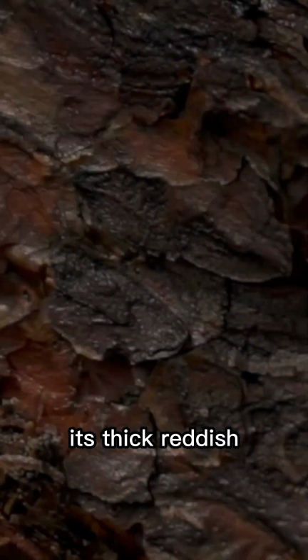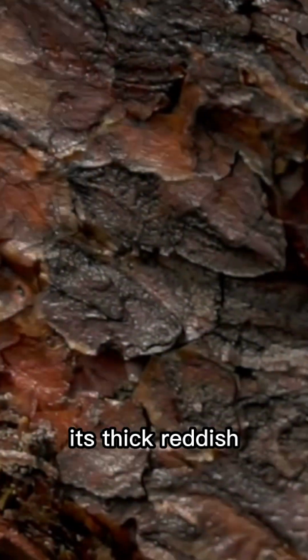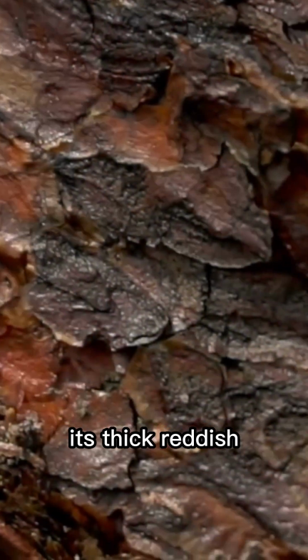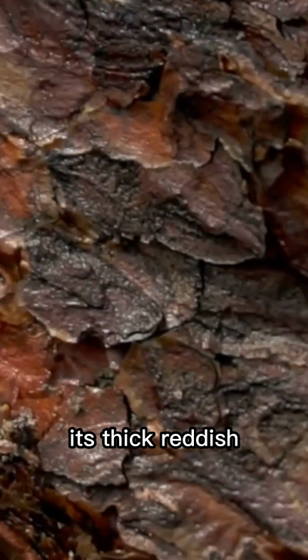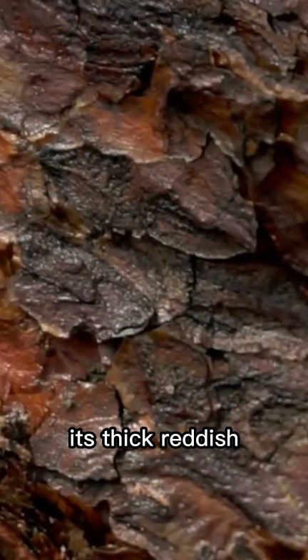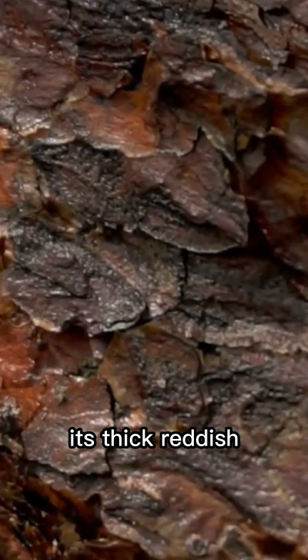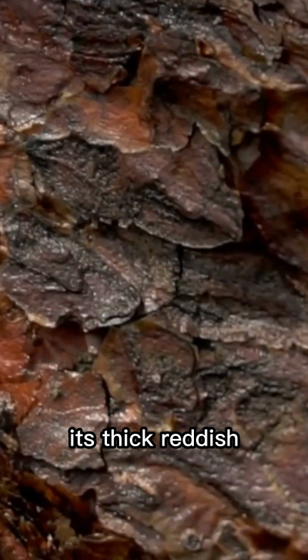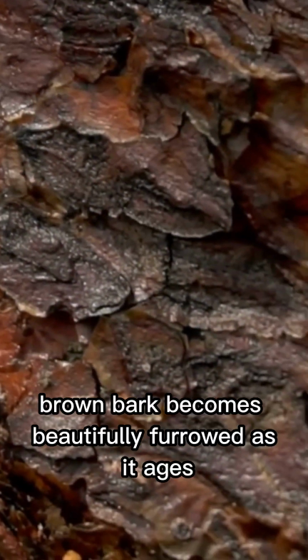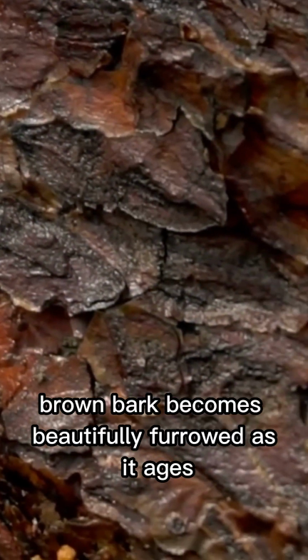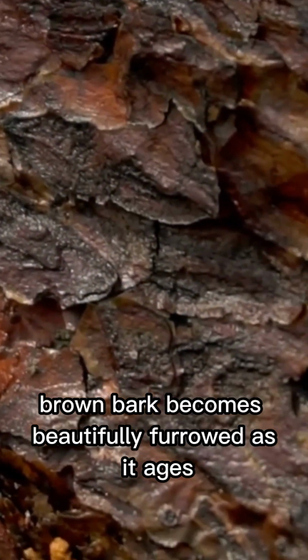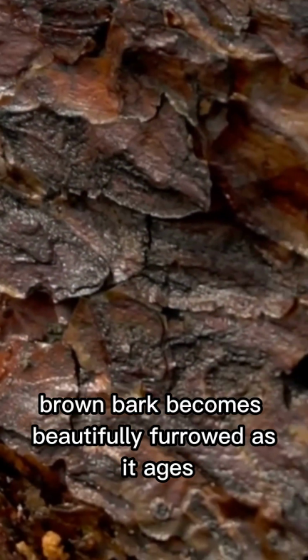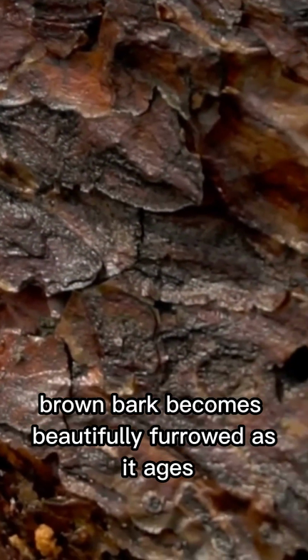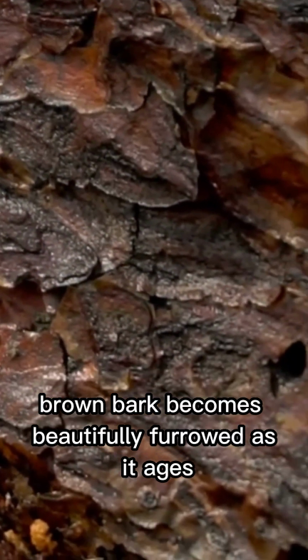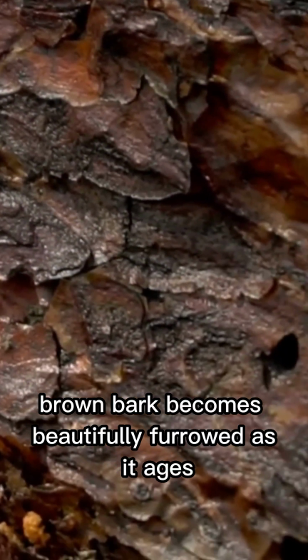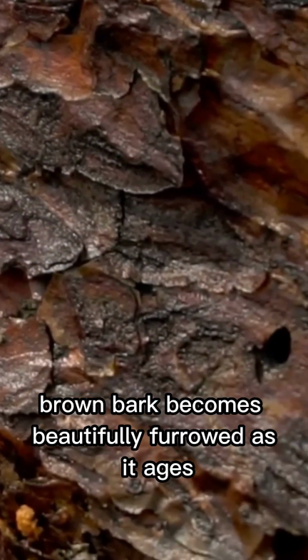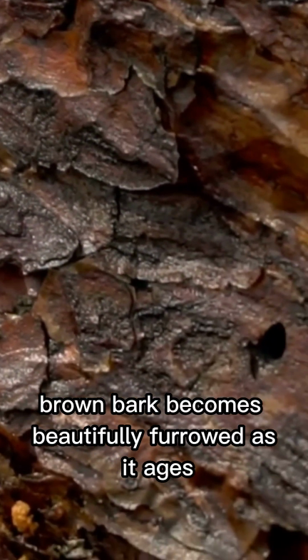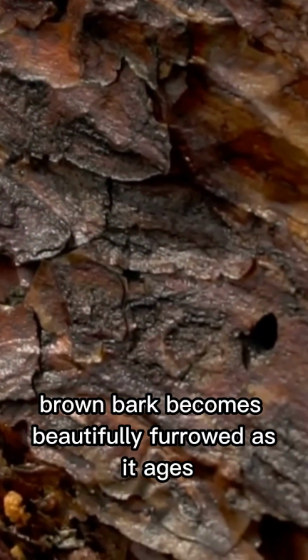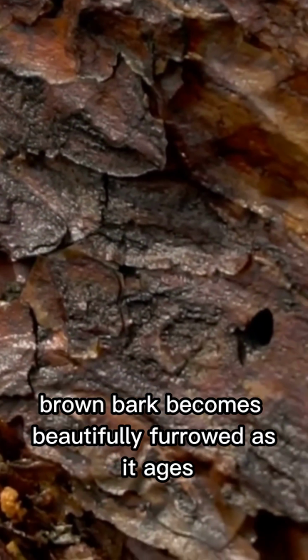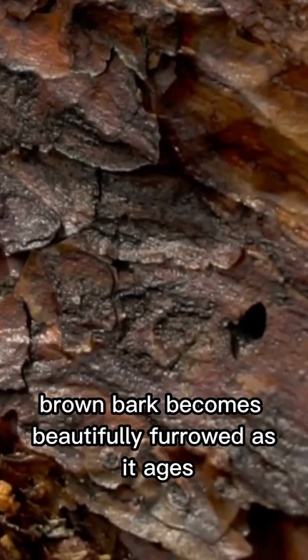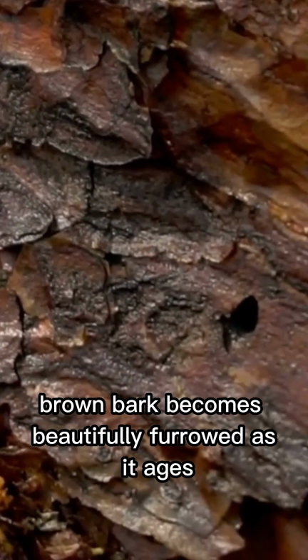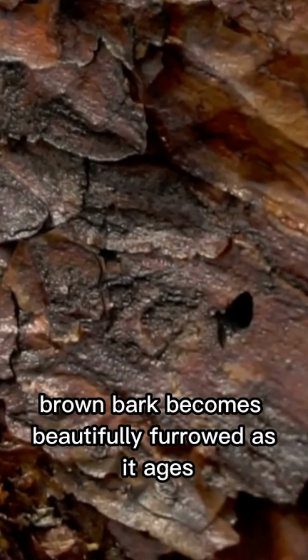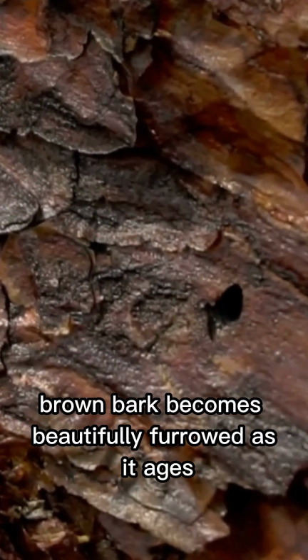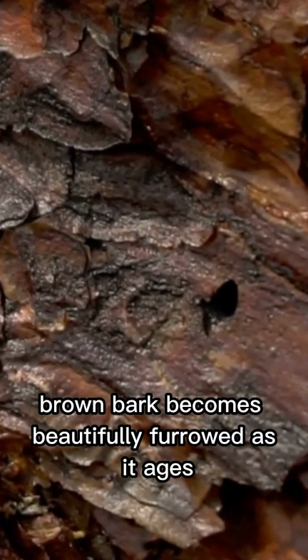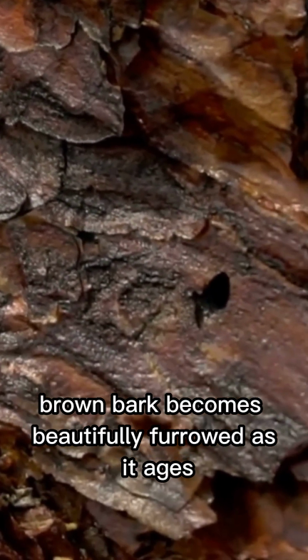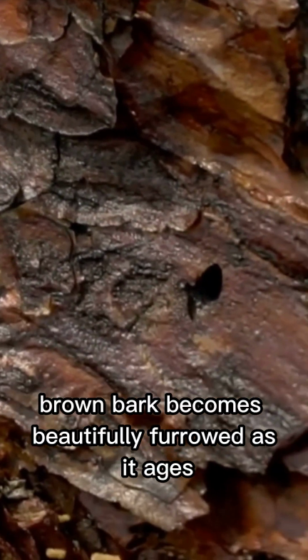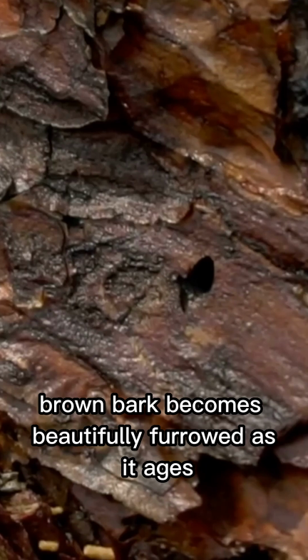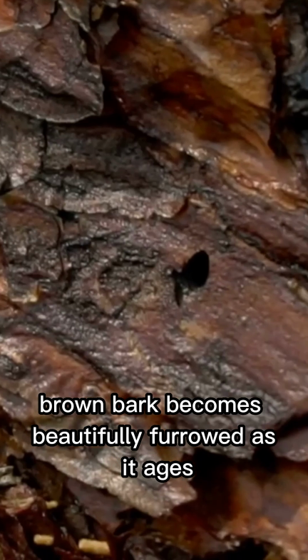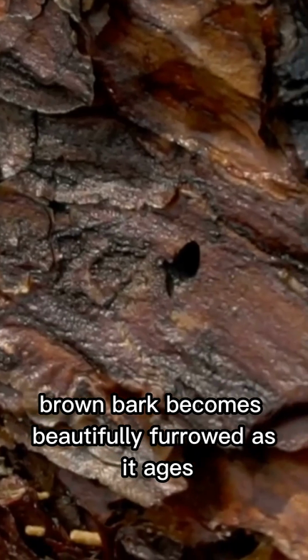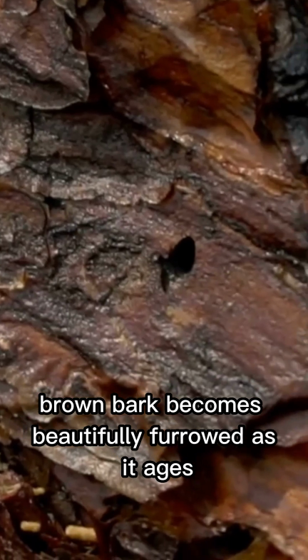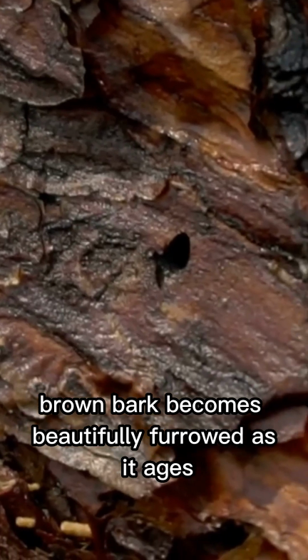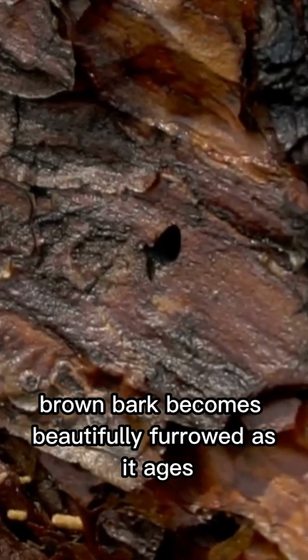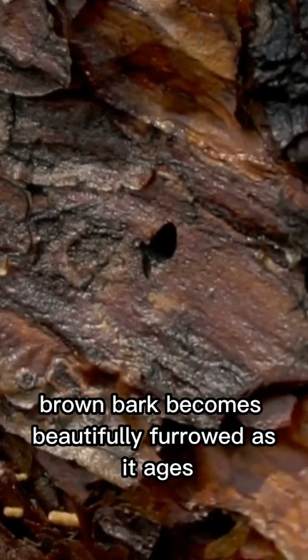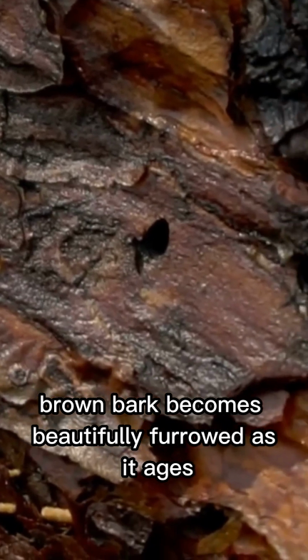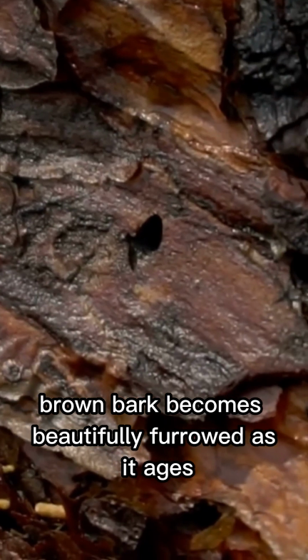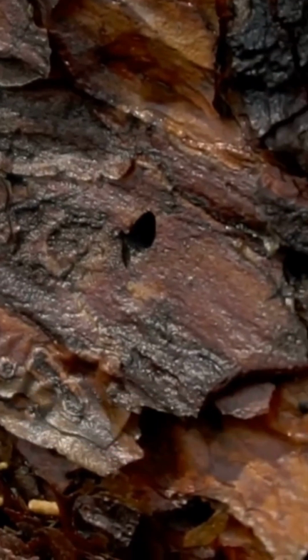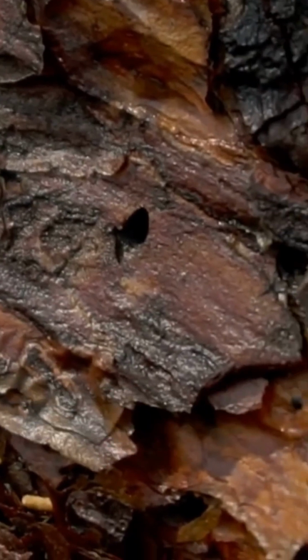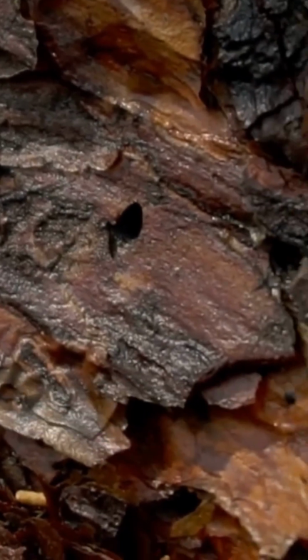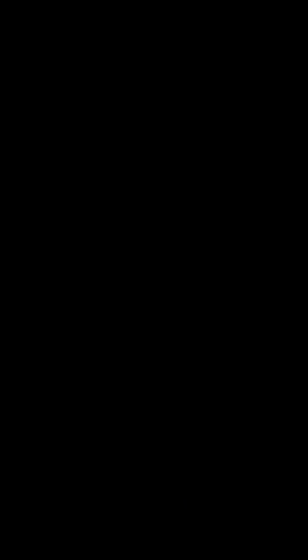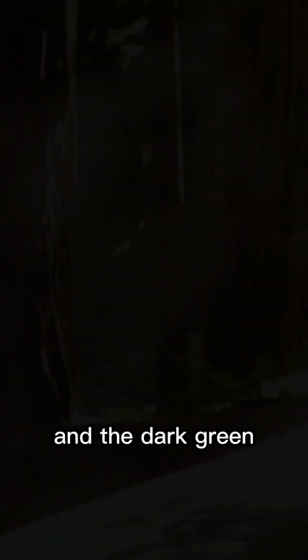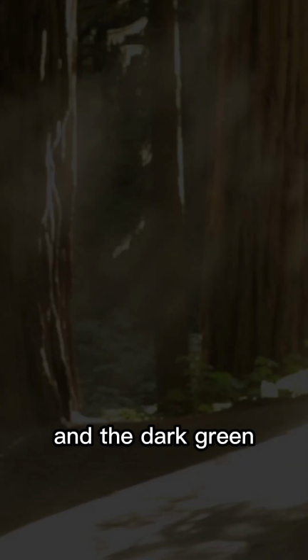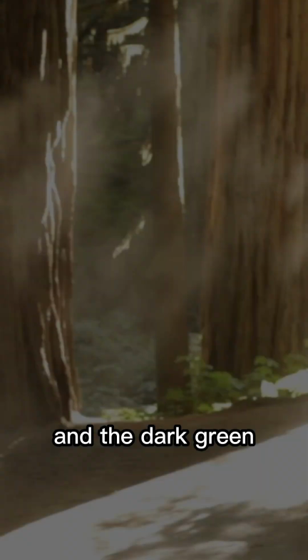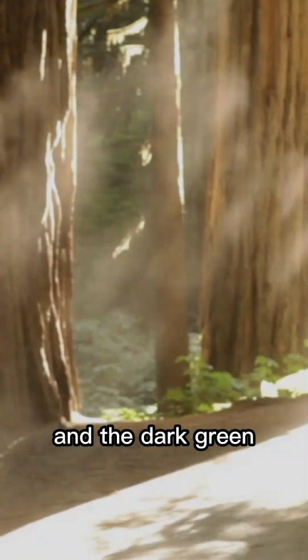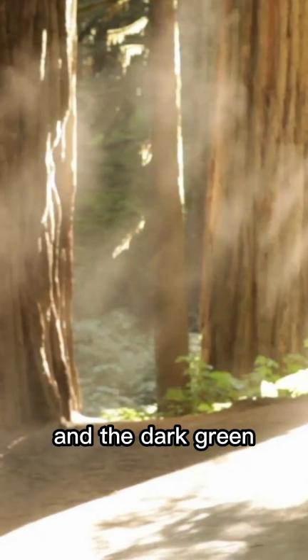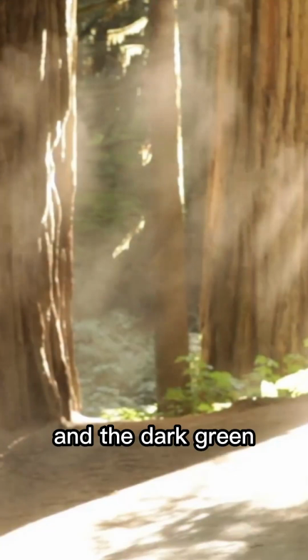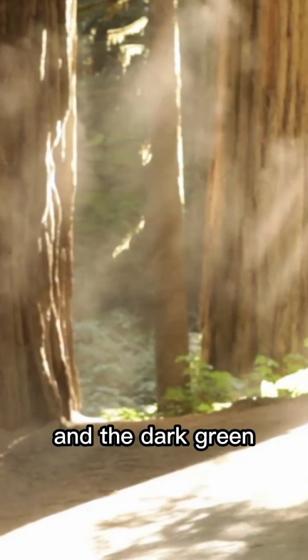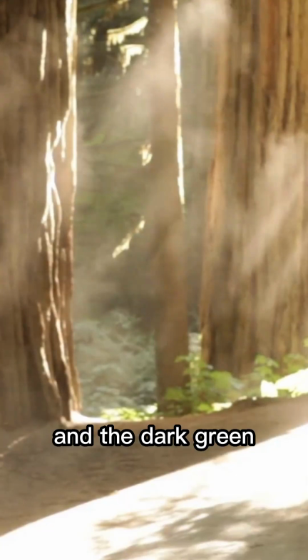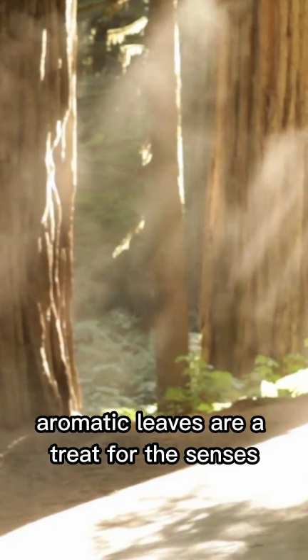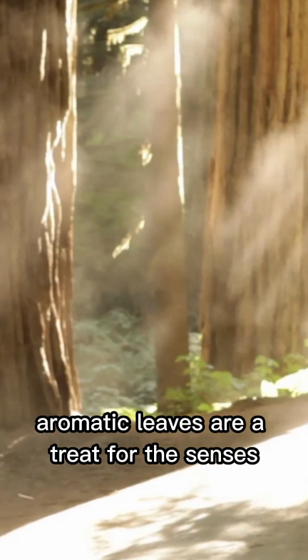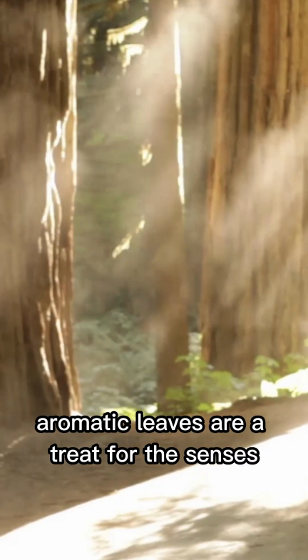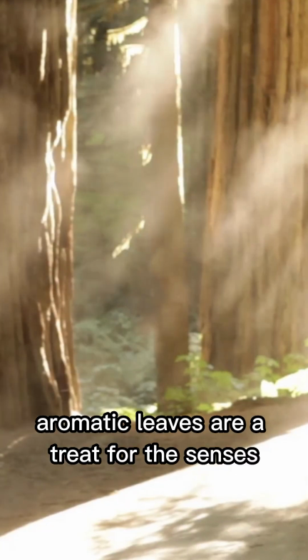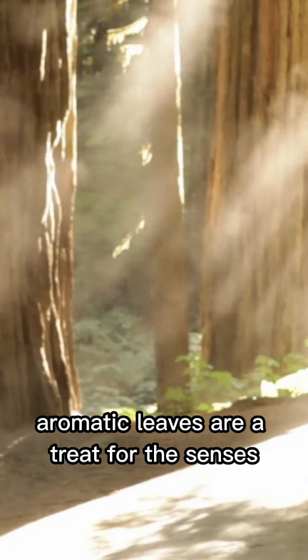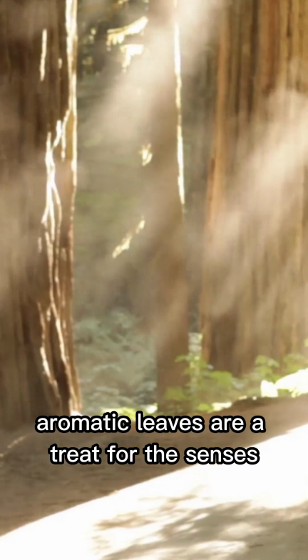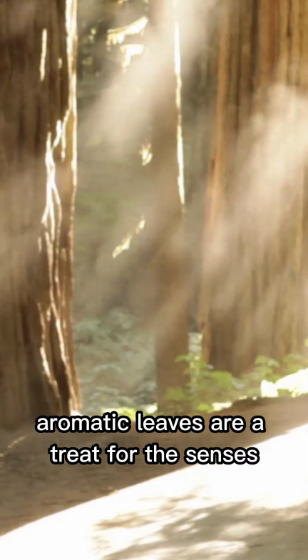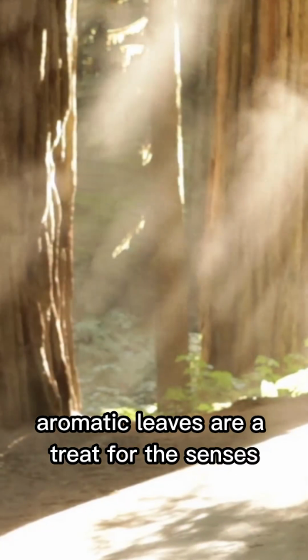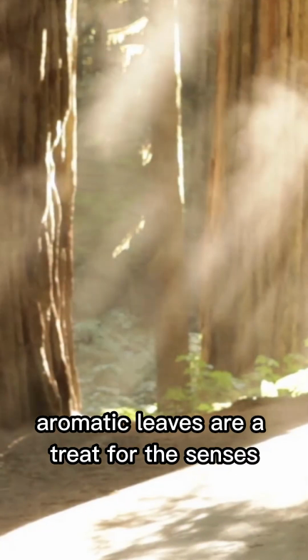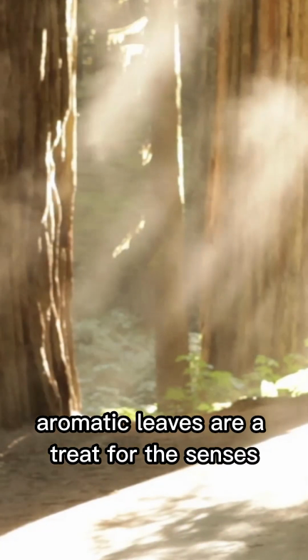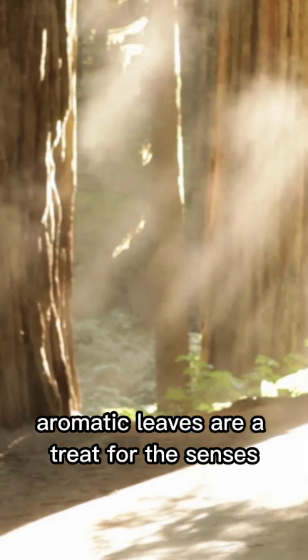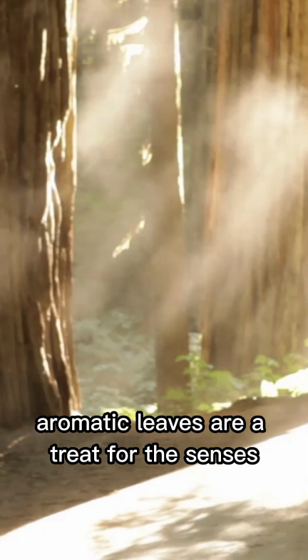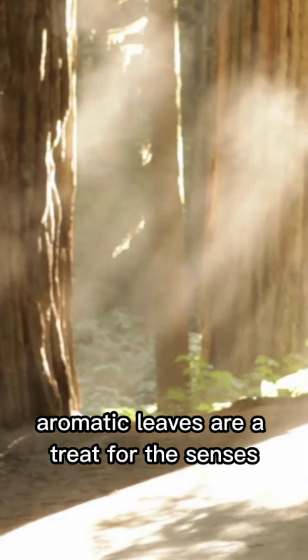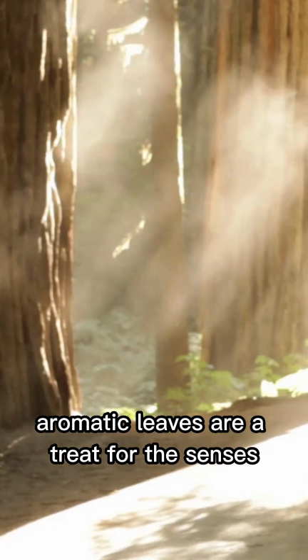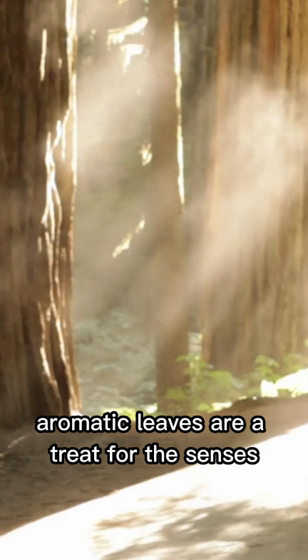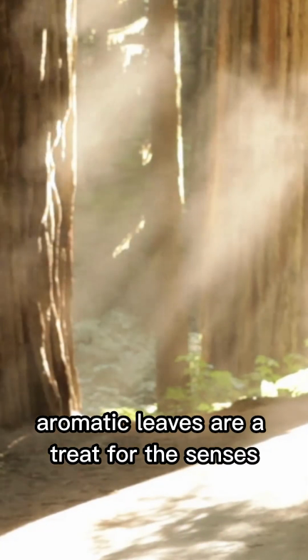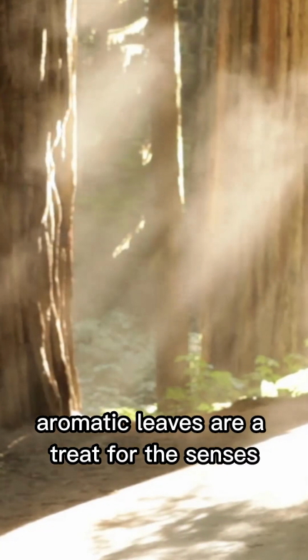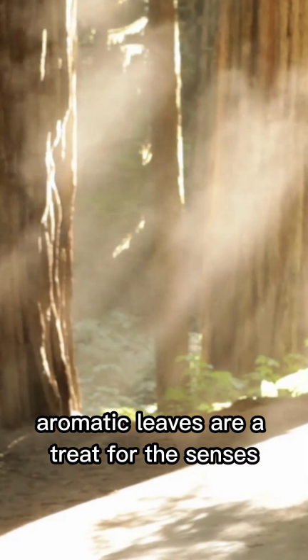Its thick reddish-brown bark becomes beautifully furrowed as it ages, and the dark green aromatic leaves are a treat for the senses.